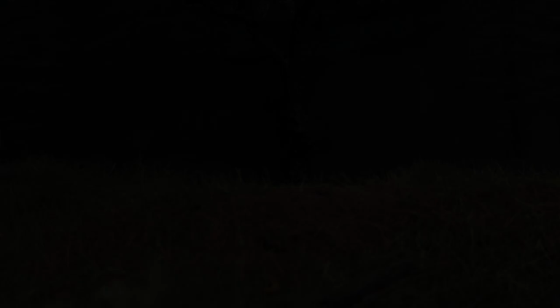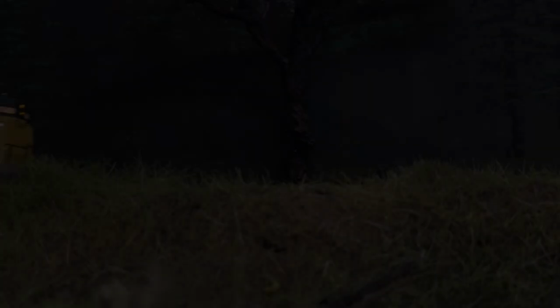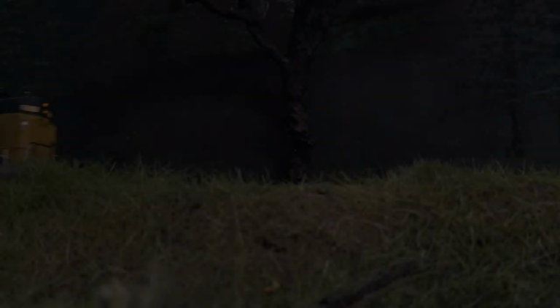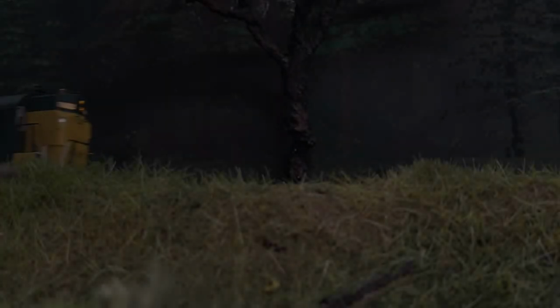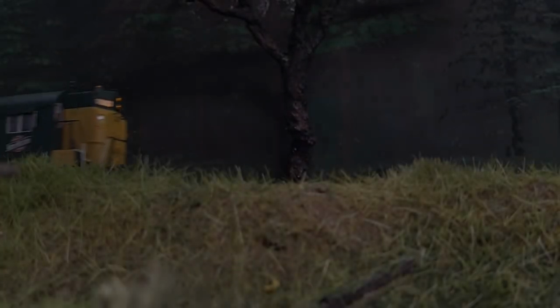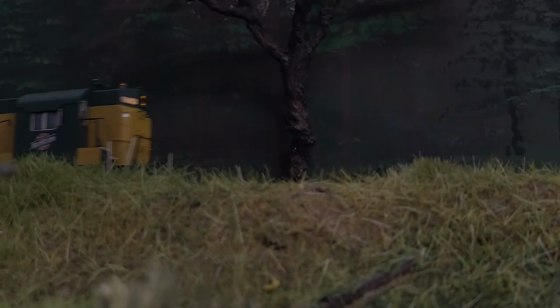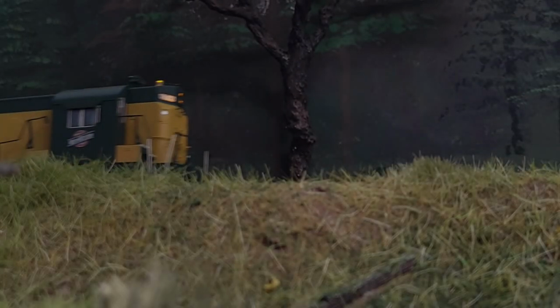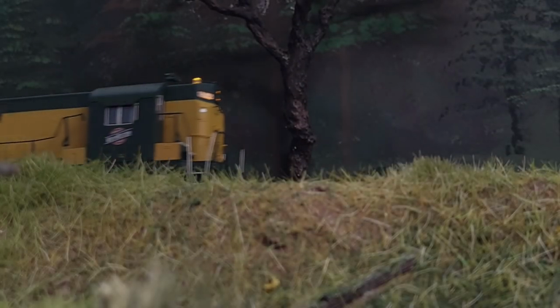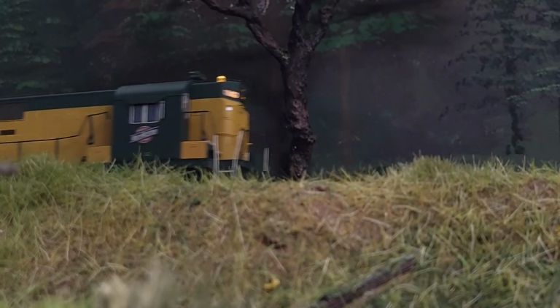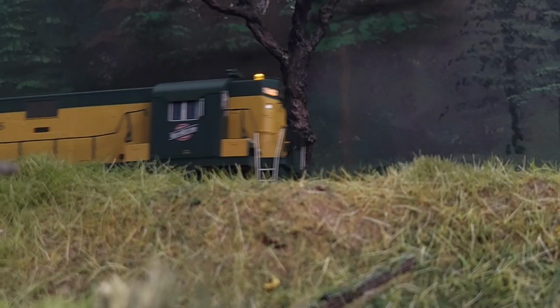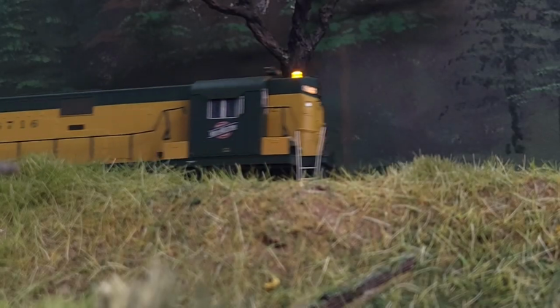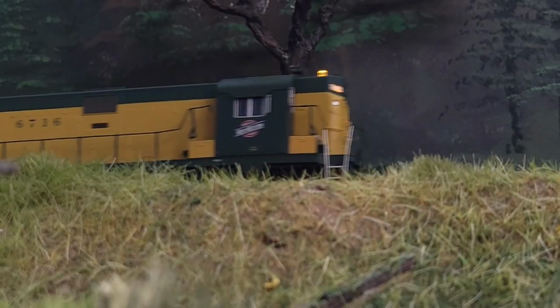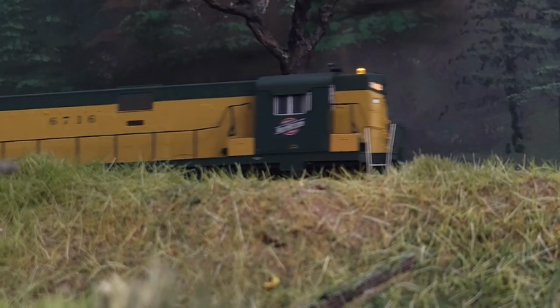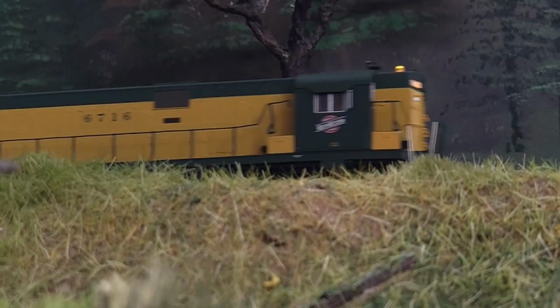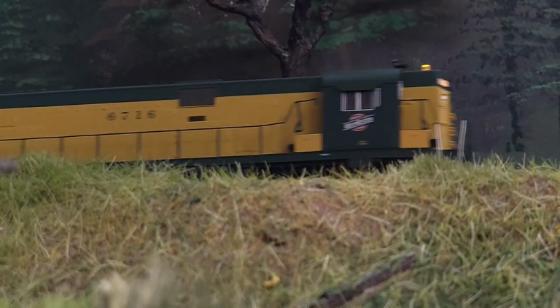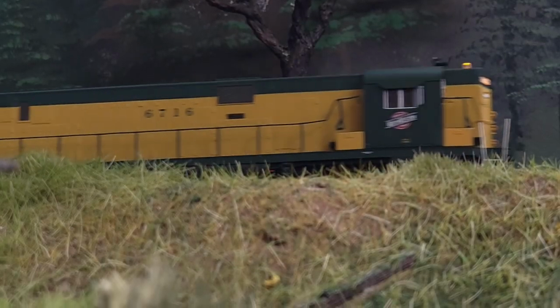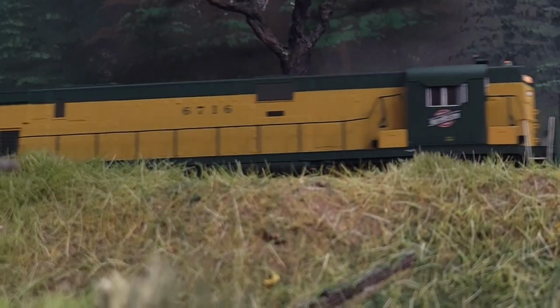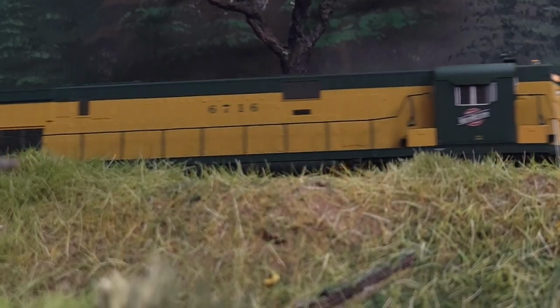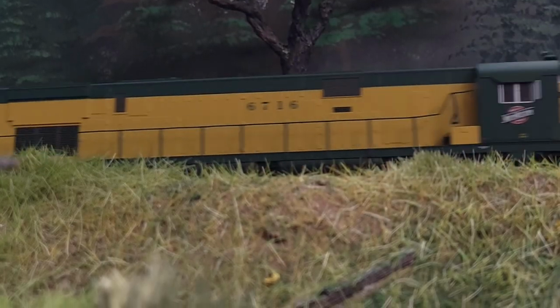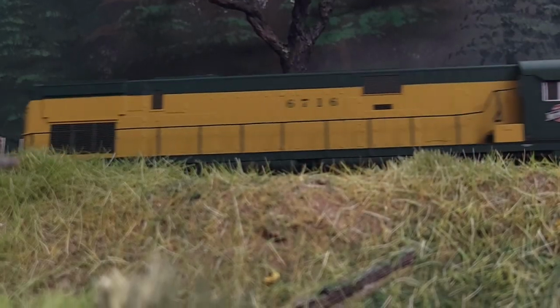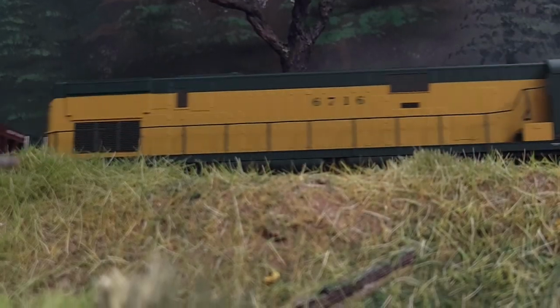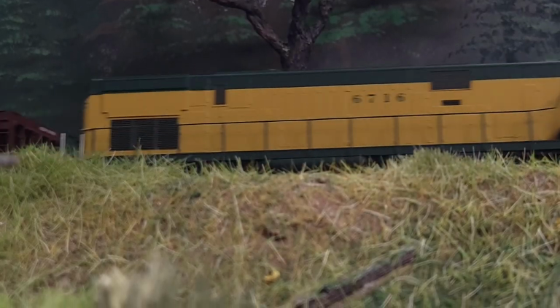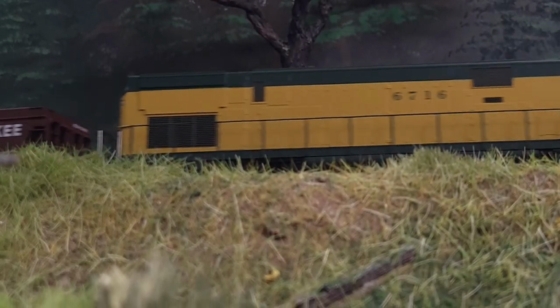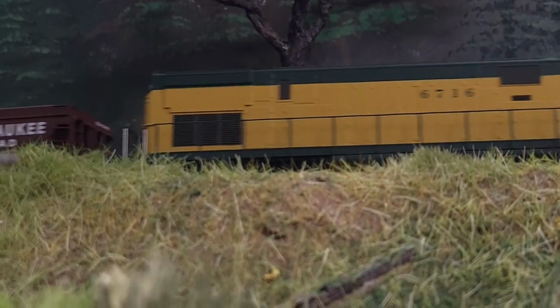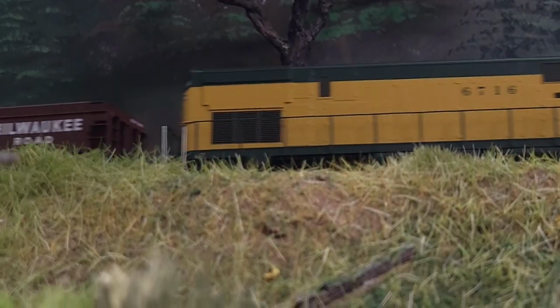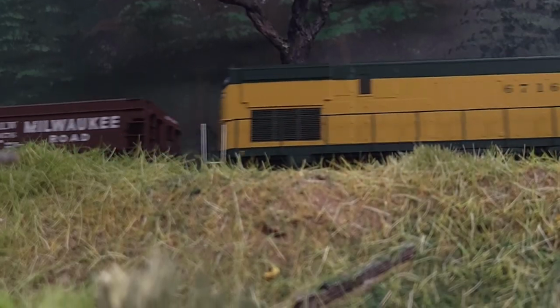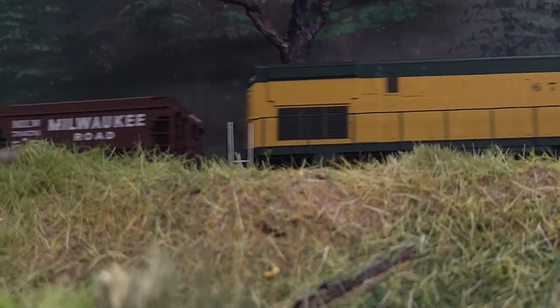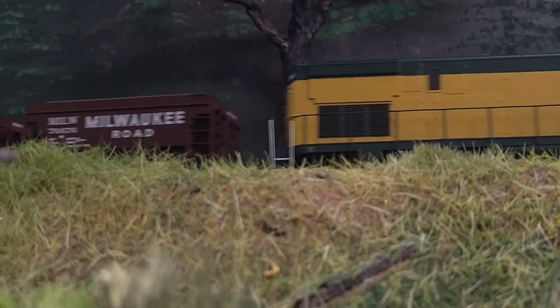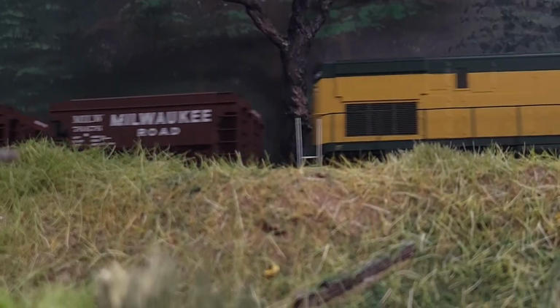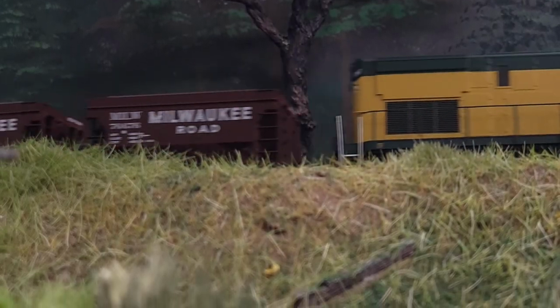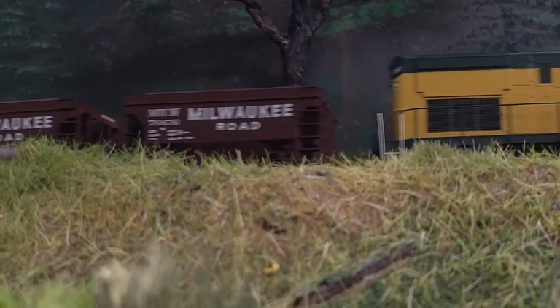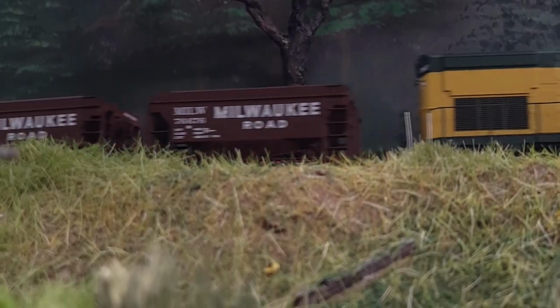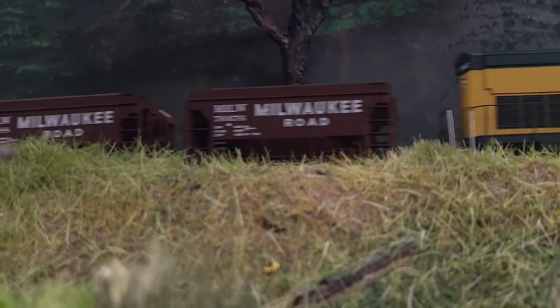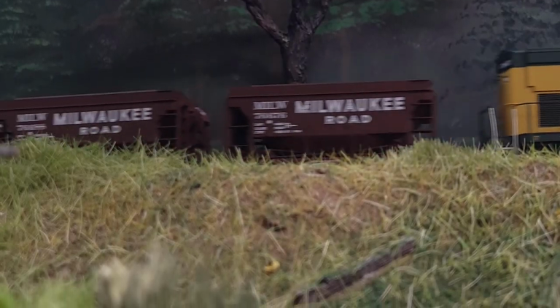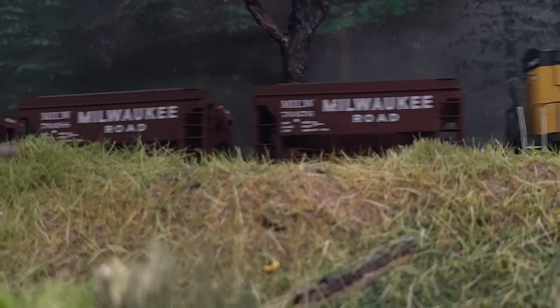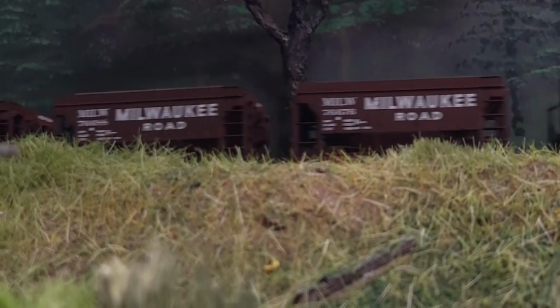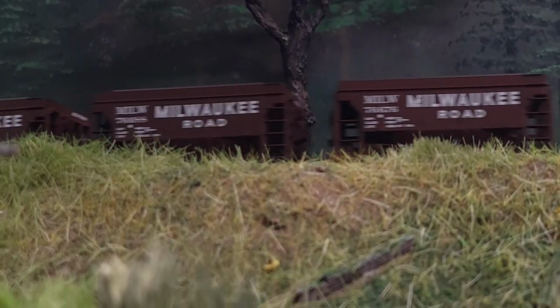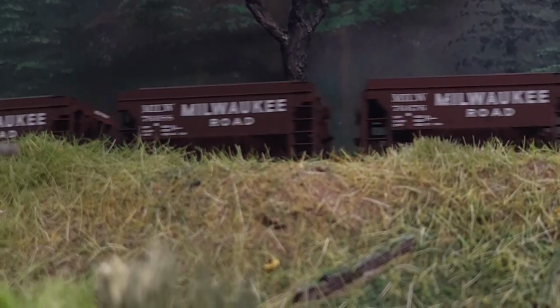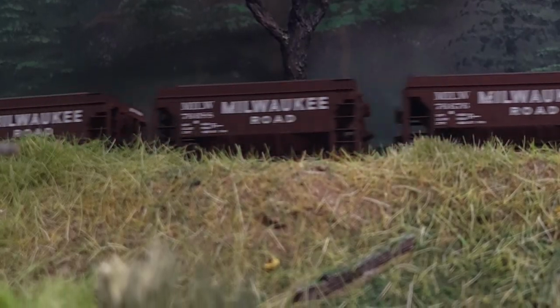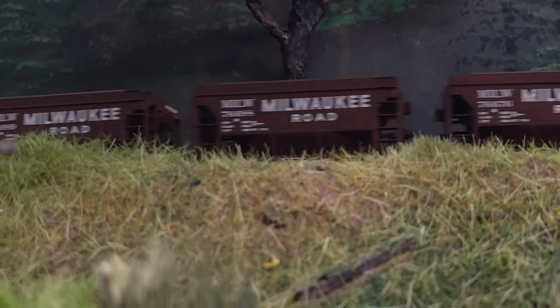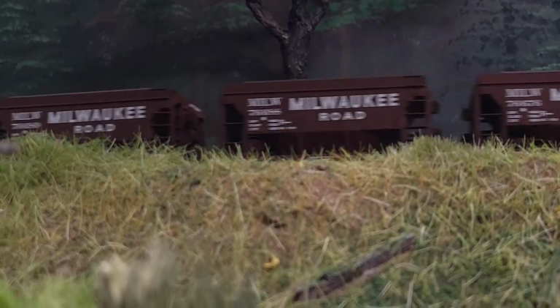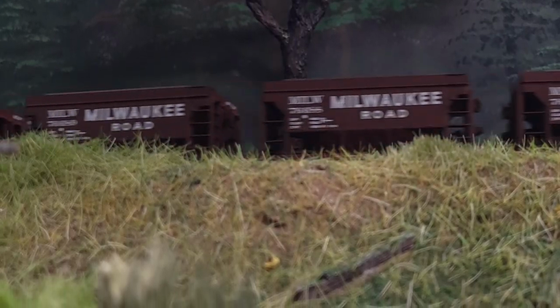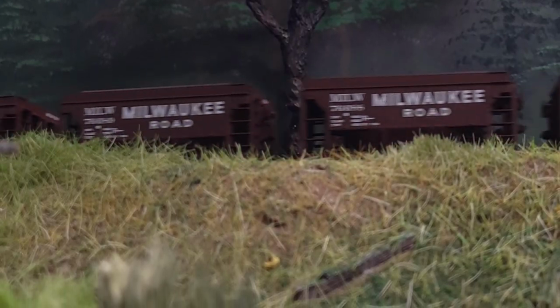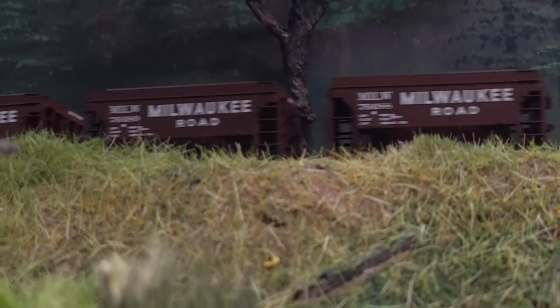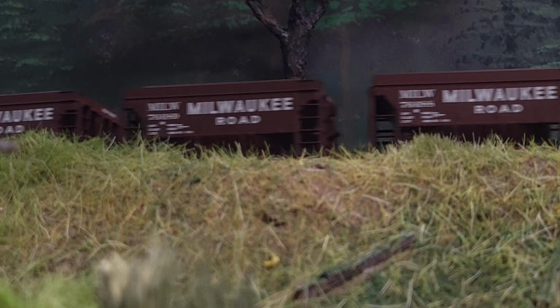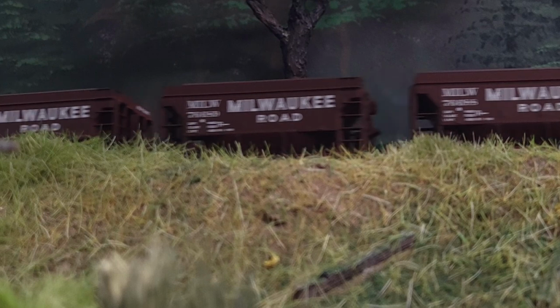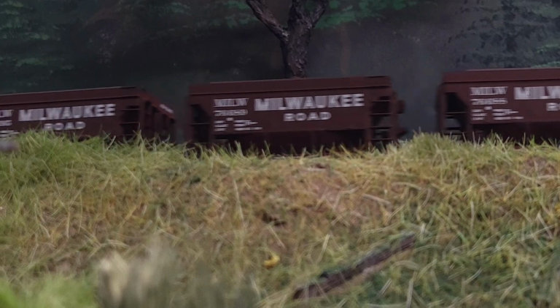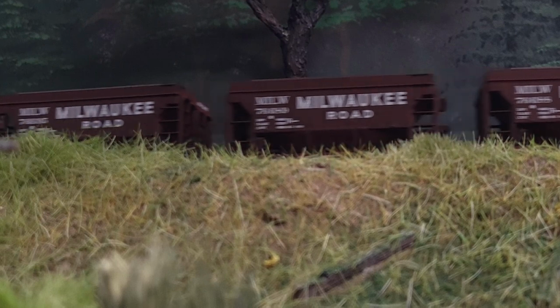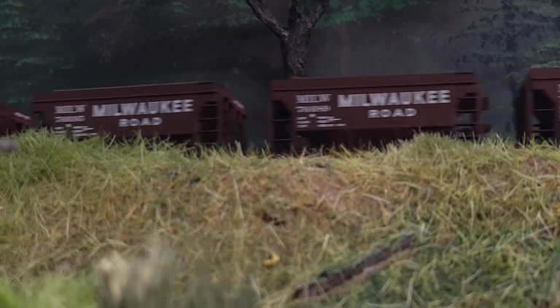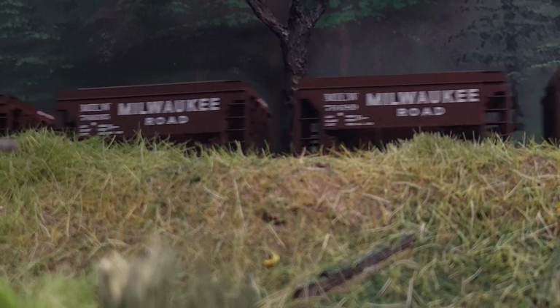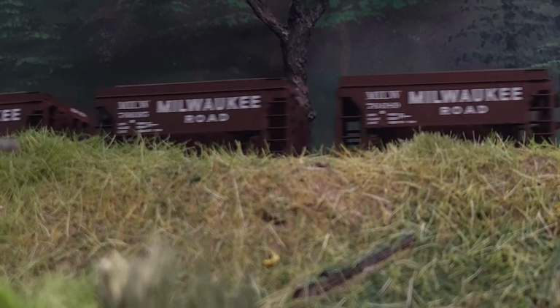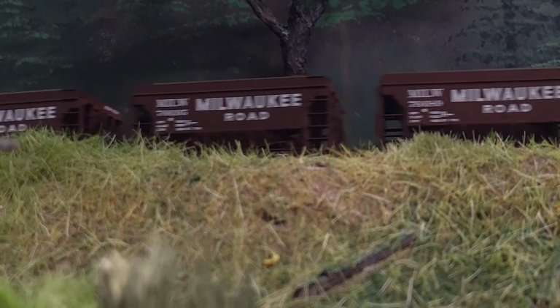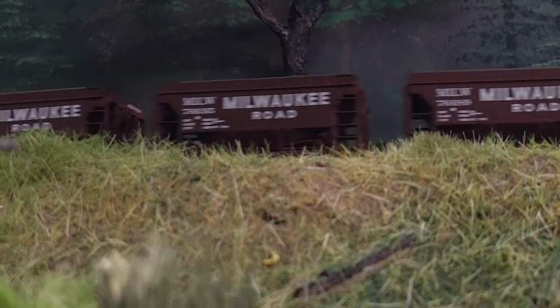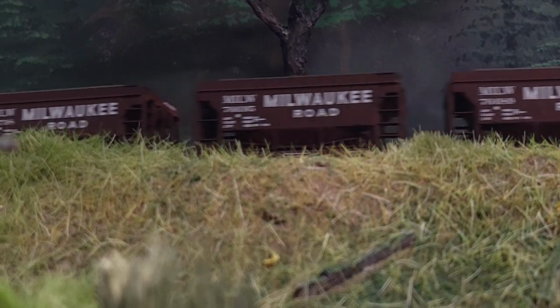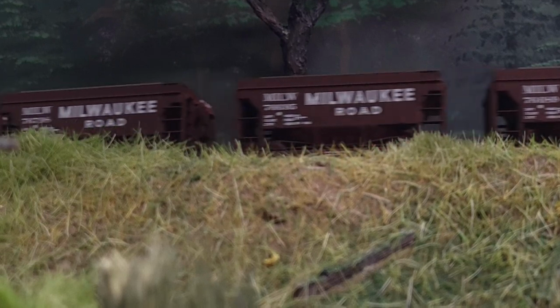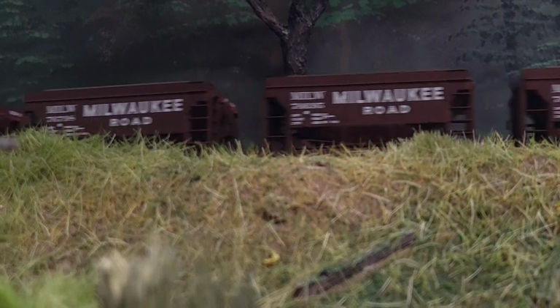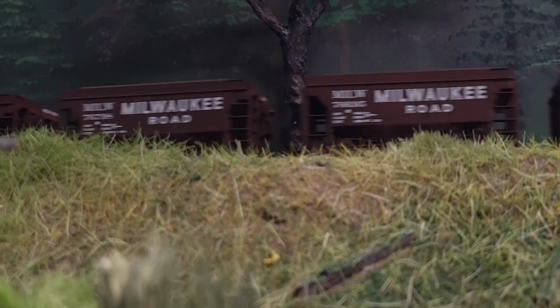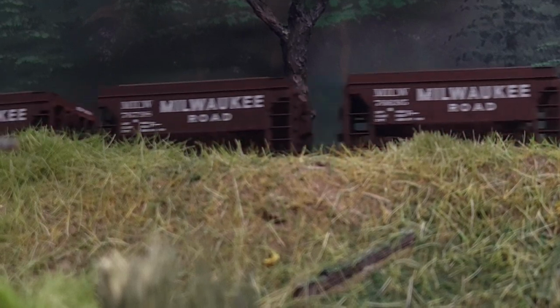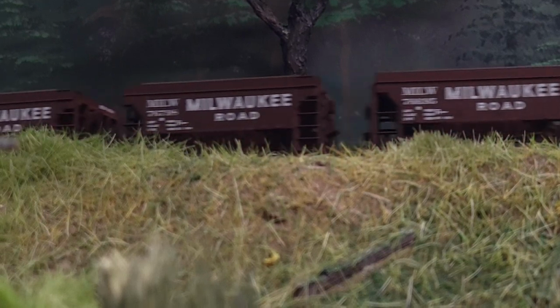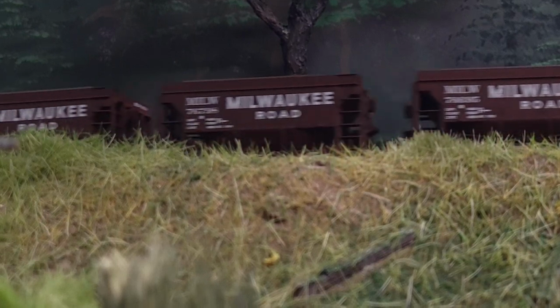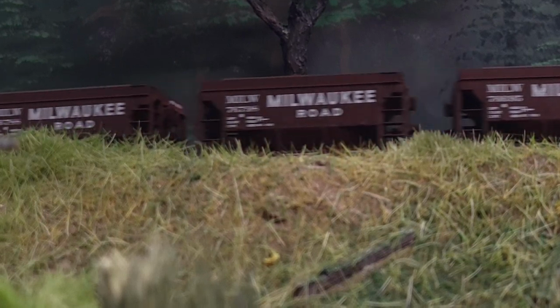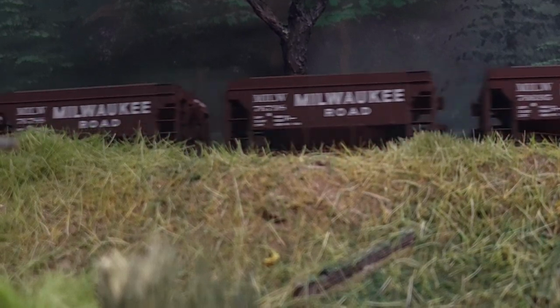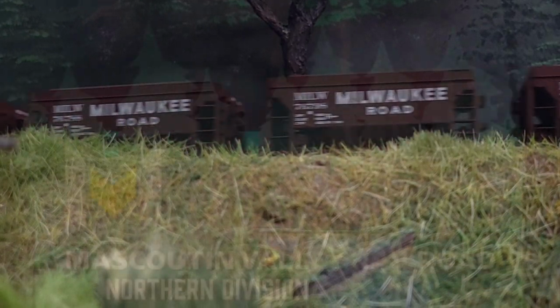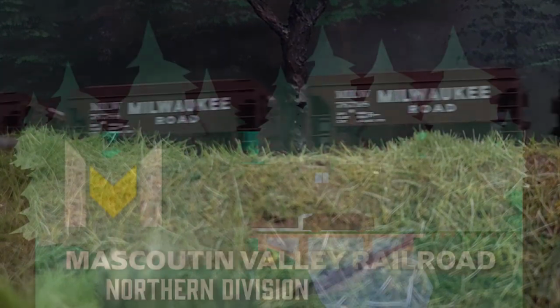Hello, Model Railroaders! I'm Andy Dorsch from the Second Section Podcast, and today I want to give you all a tour of my Model Railroad.